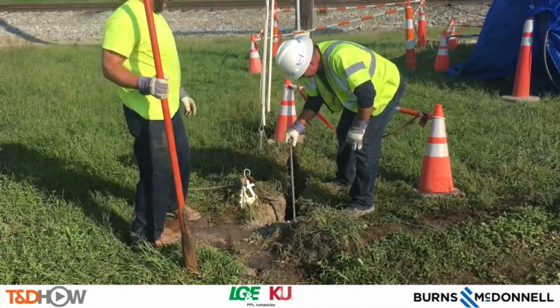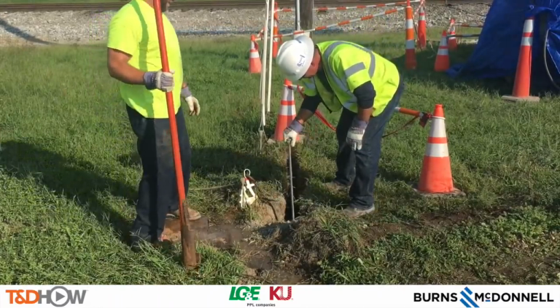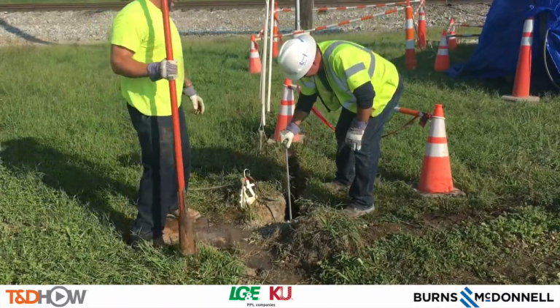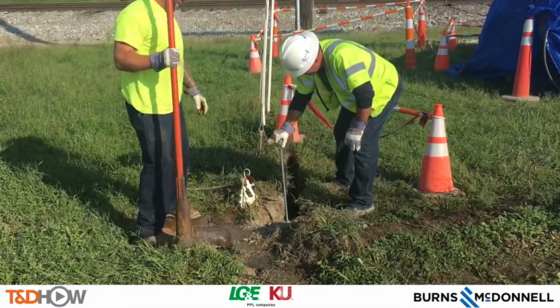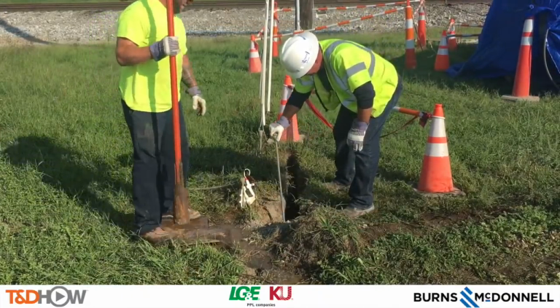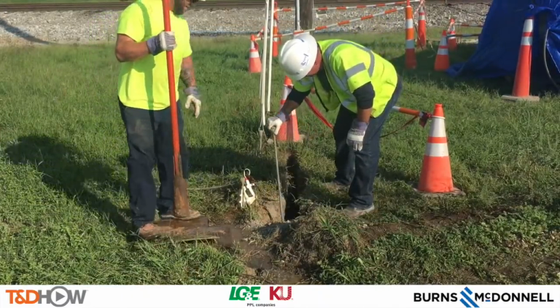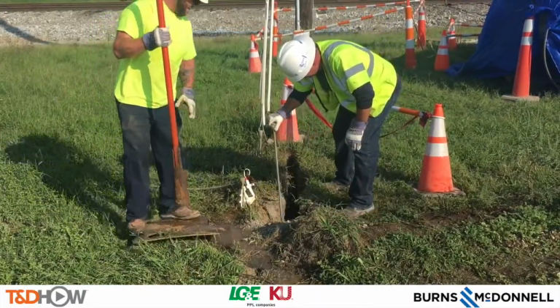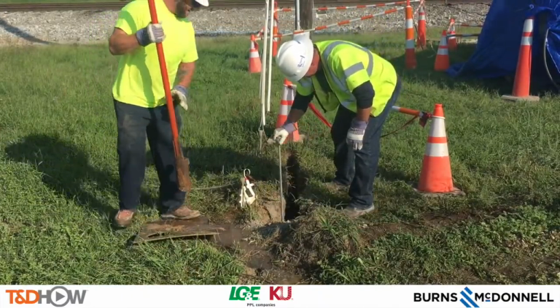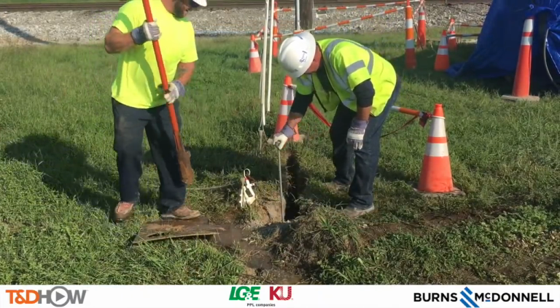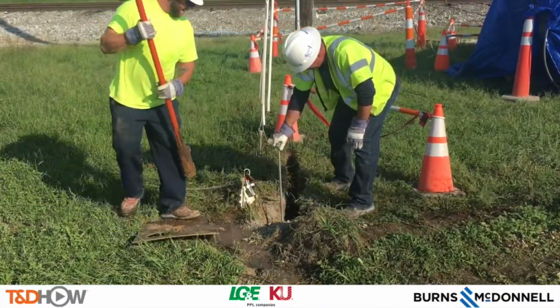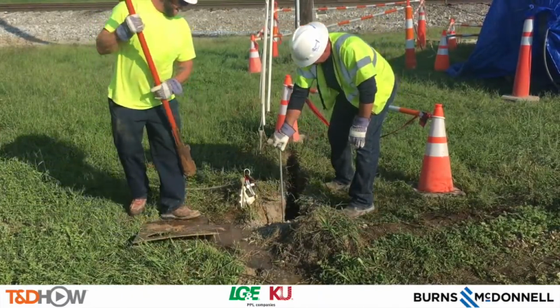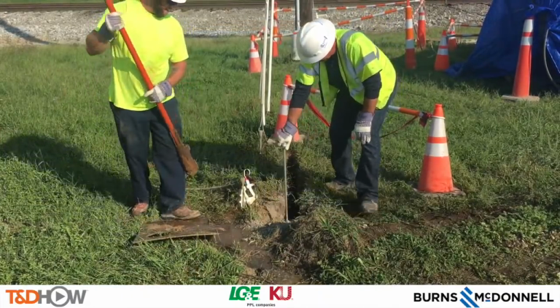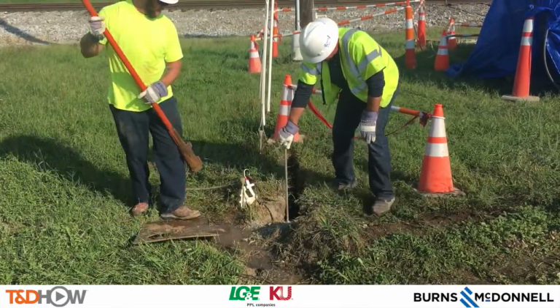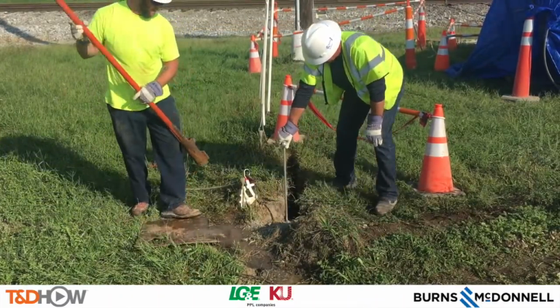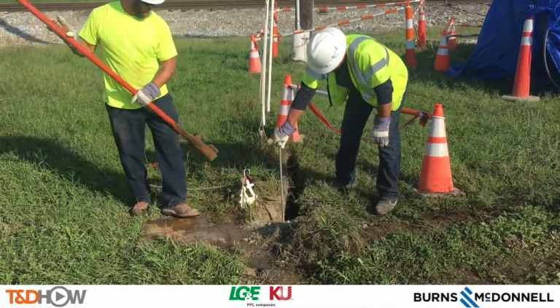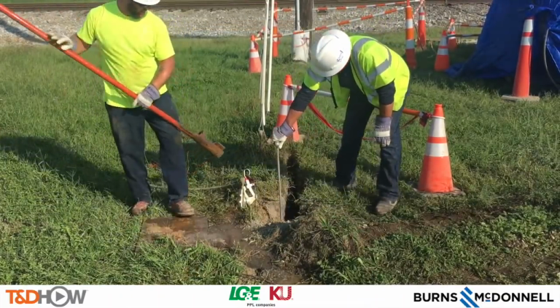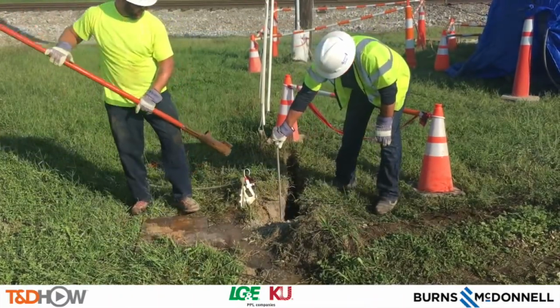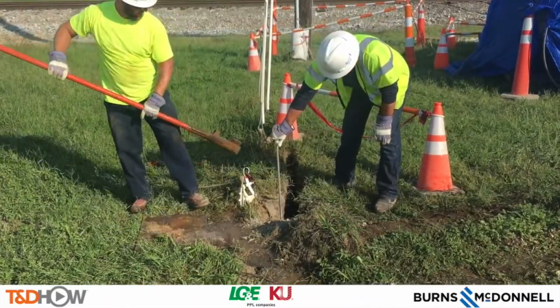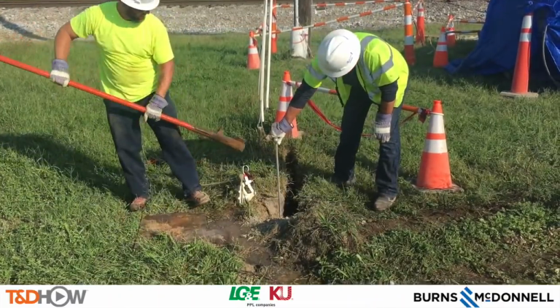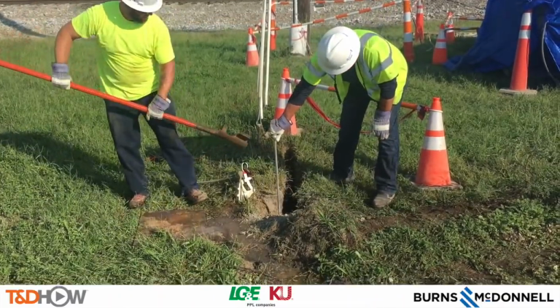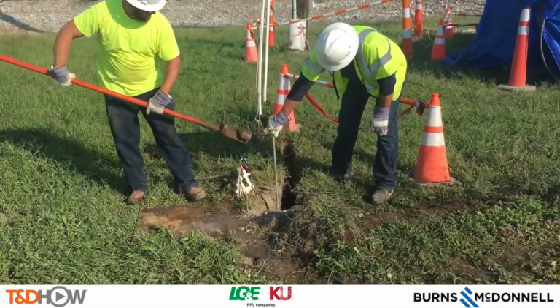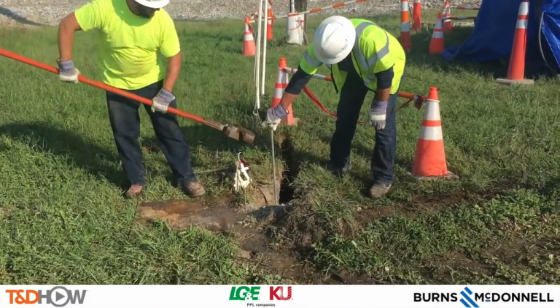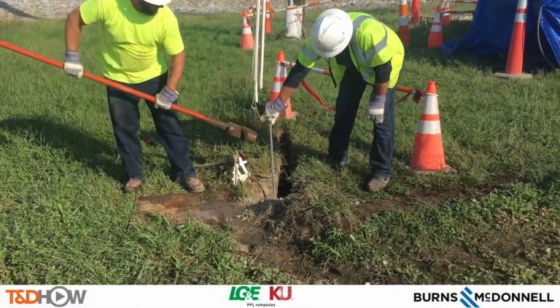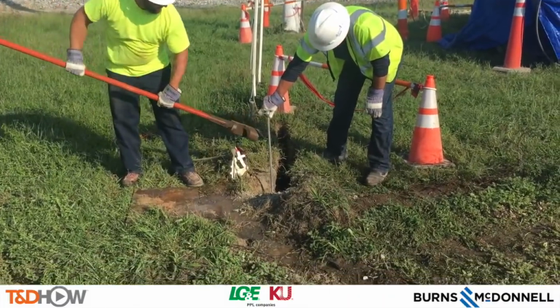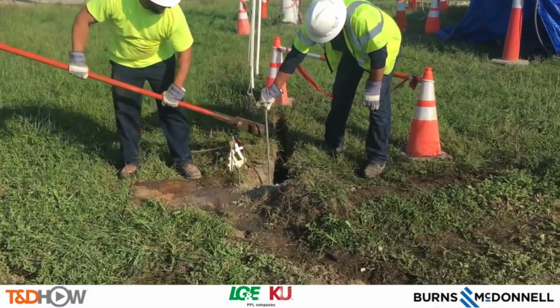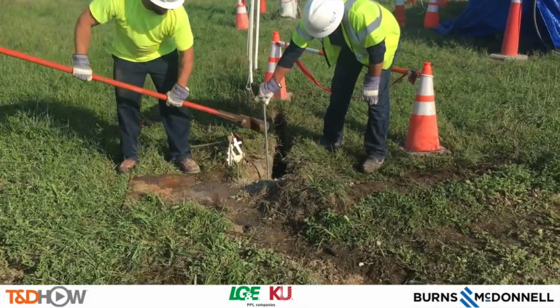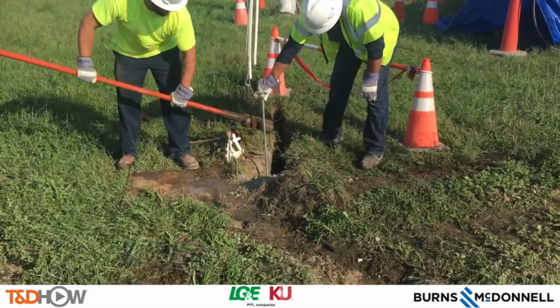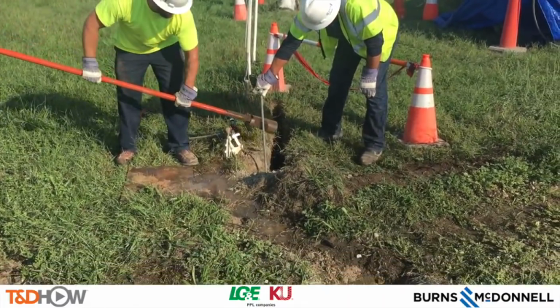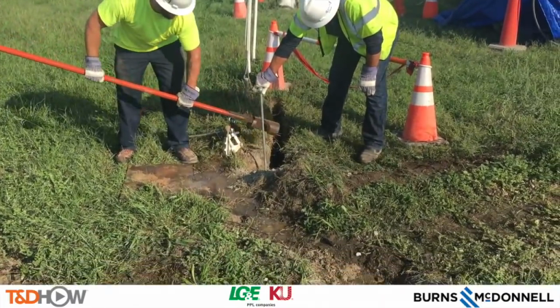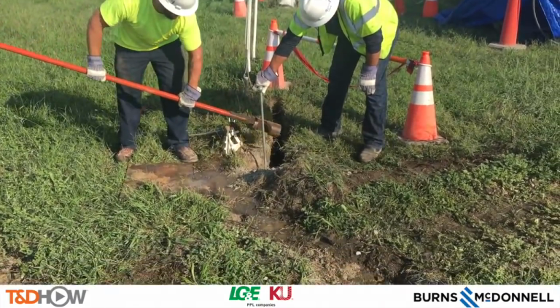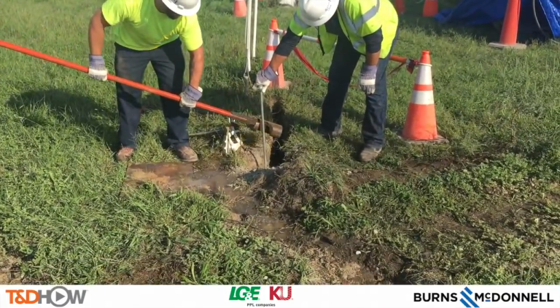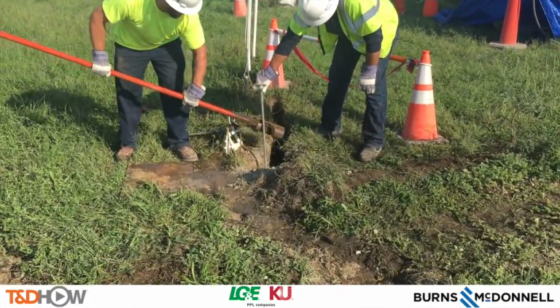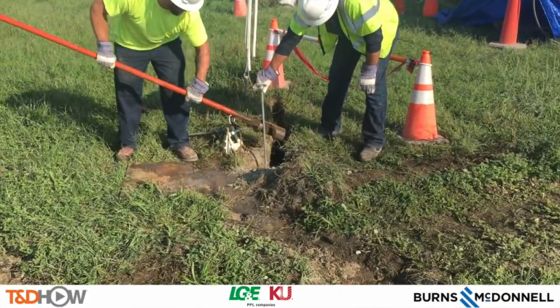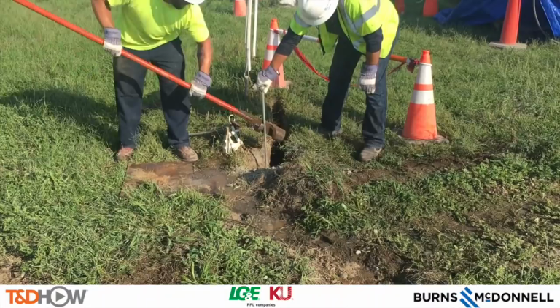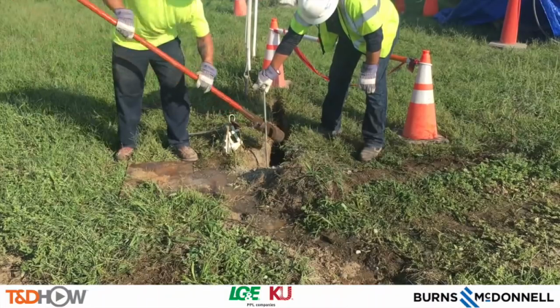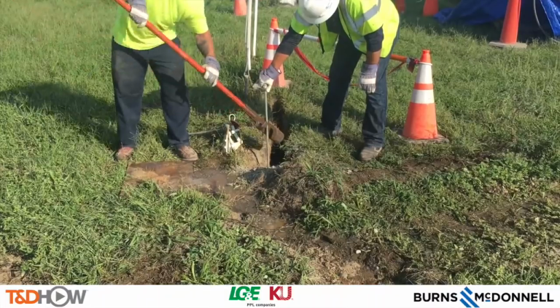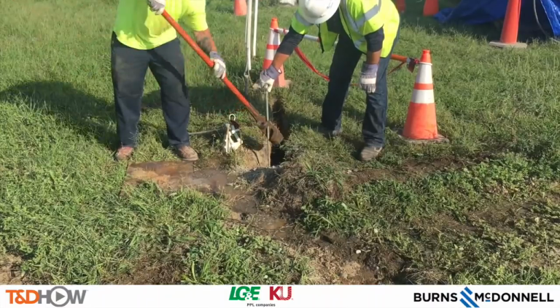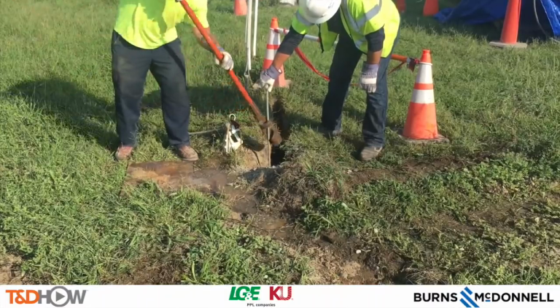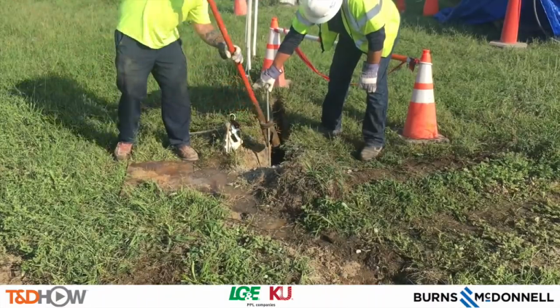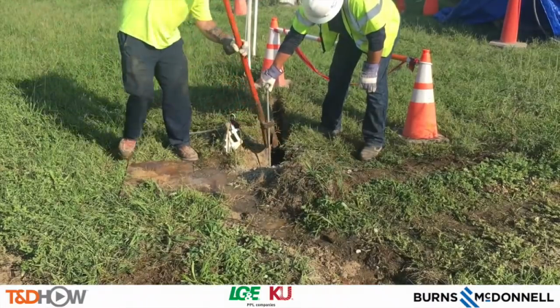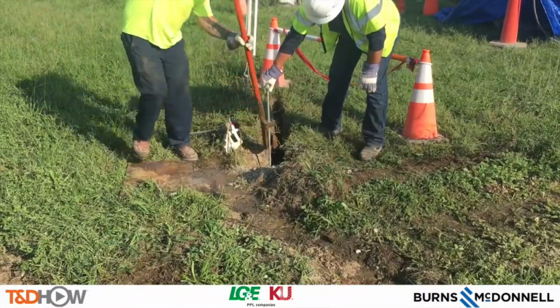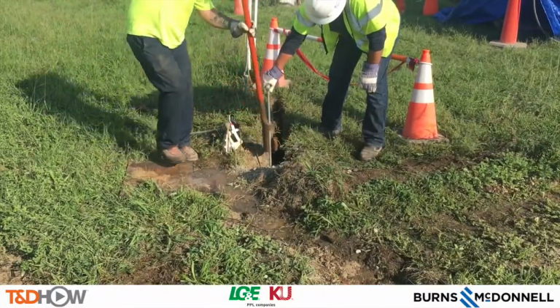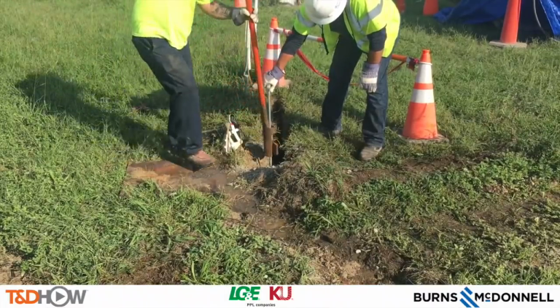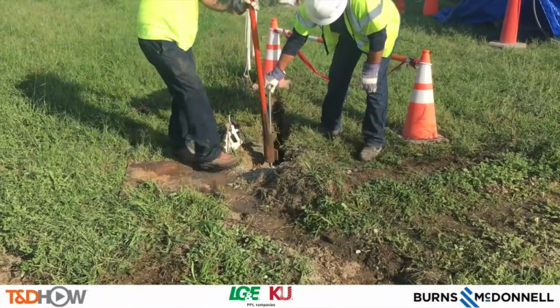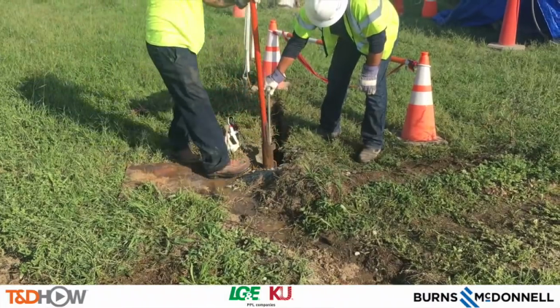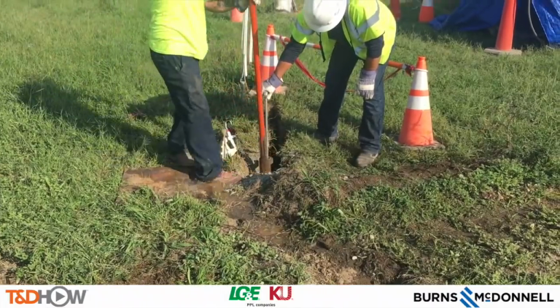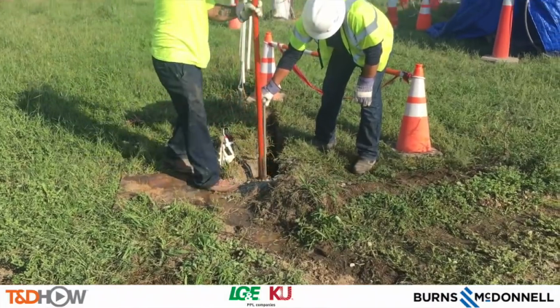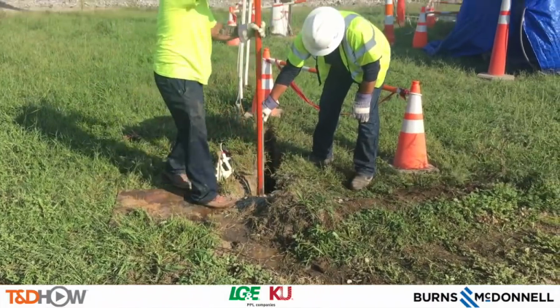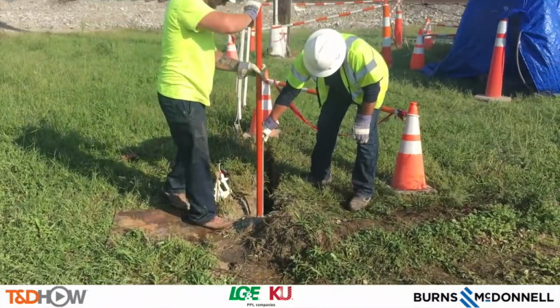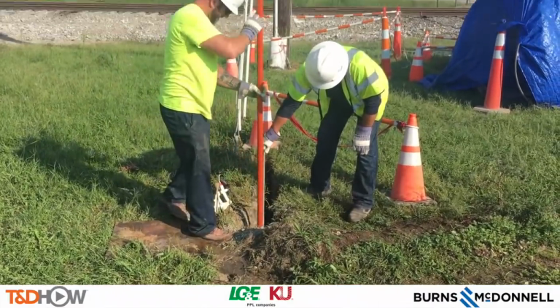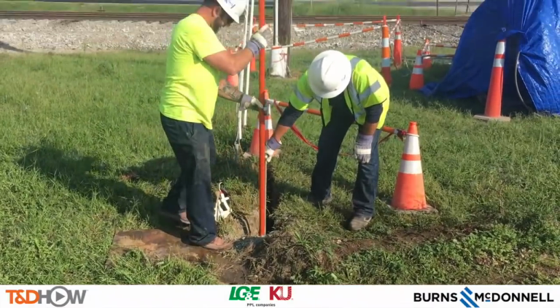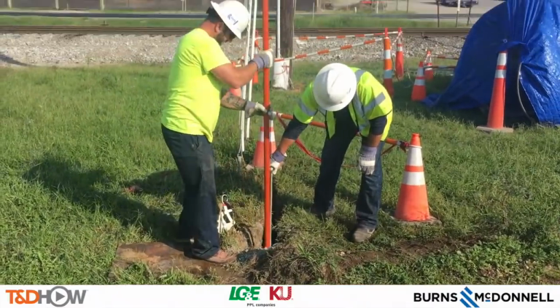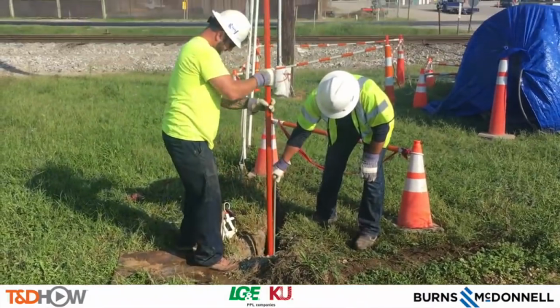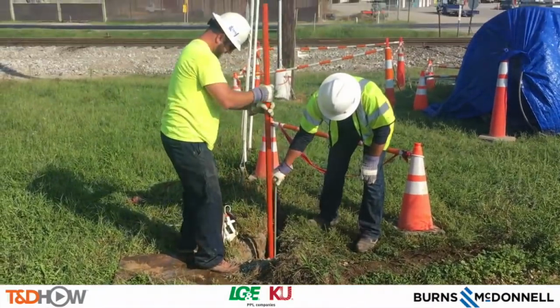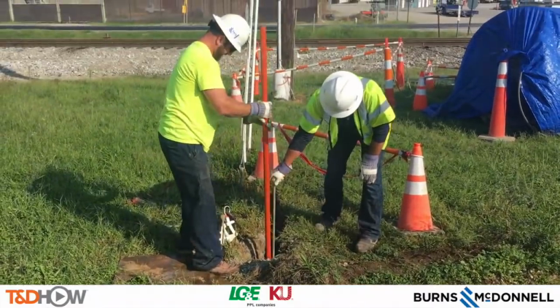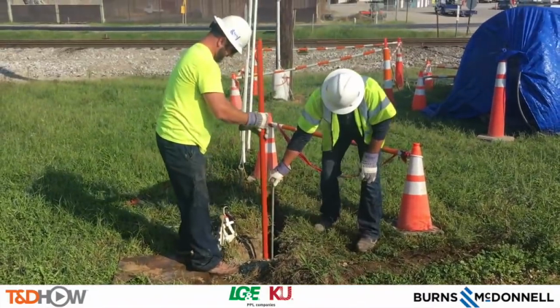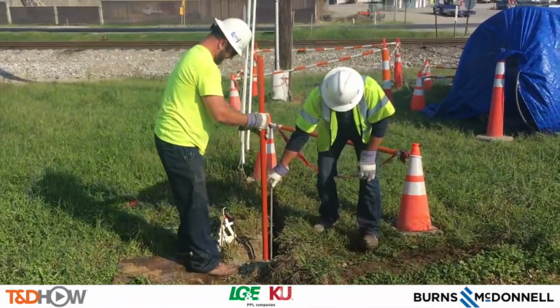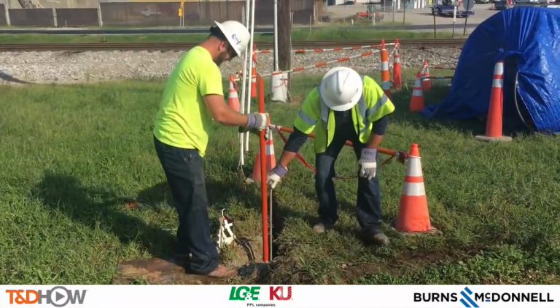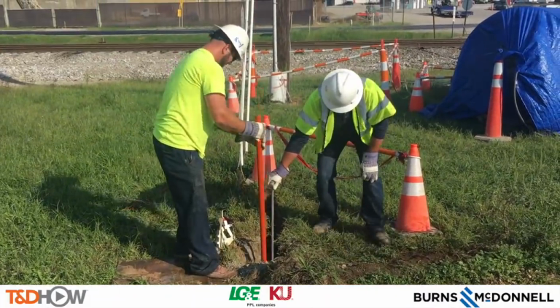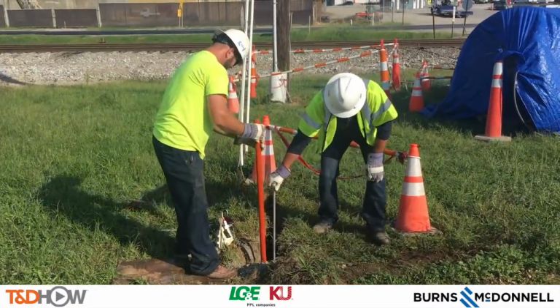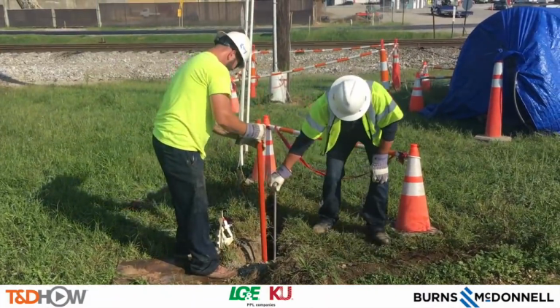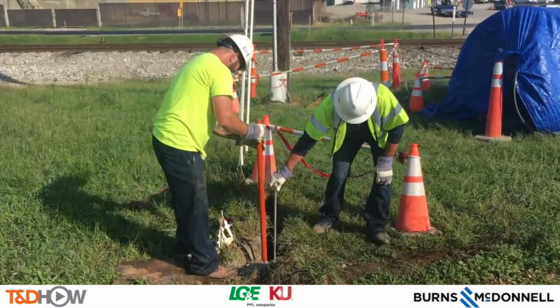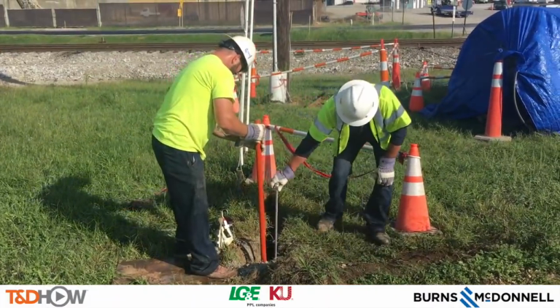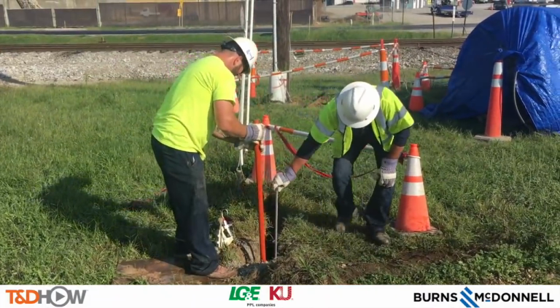Here you can see them putting the bust anchor in, using the buster to expand the bottom of it.